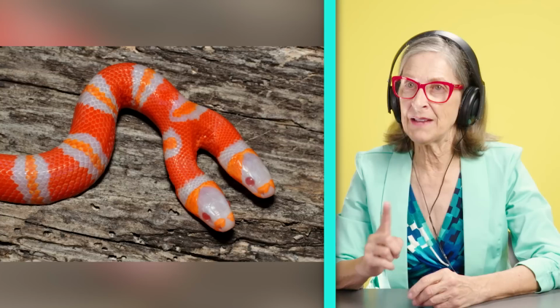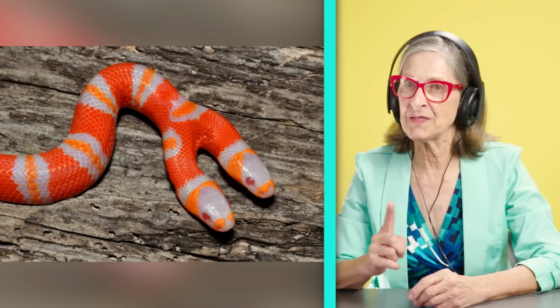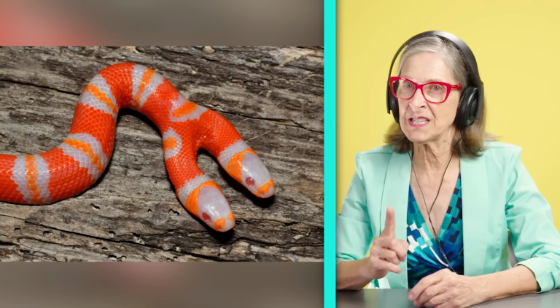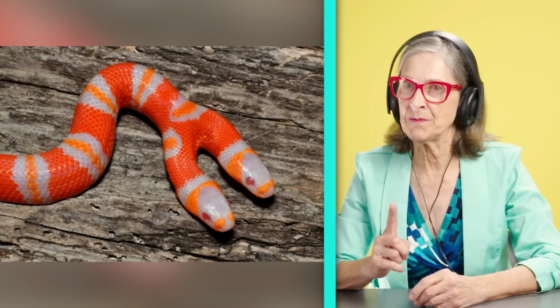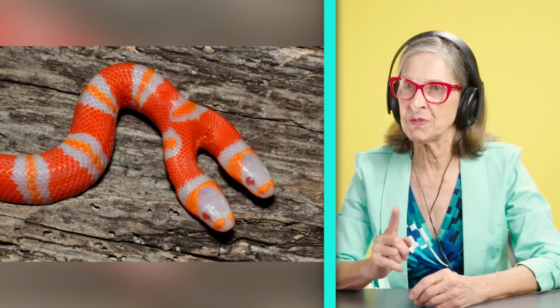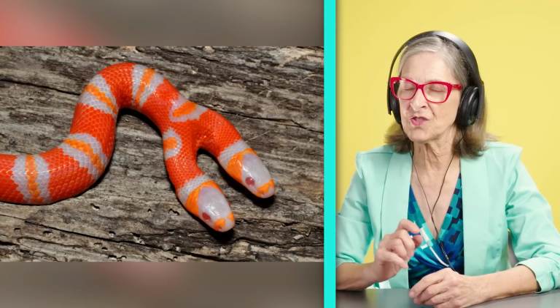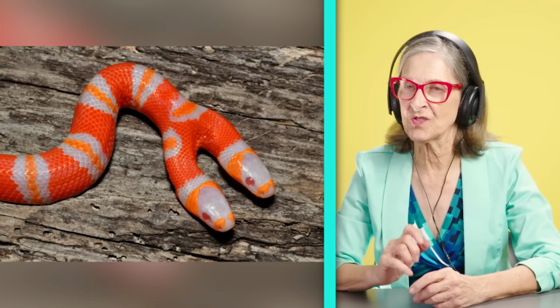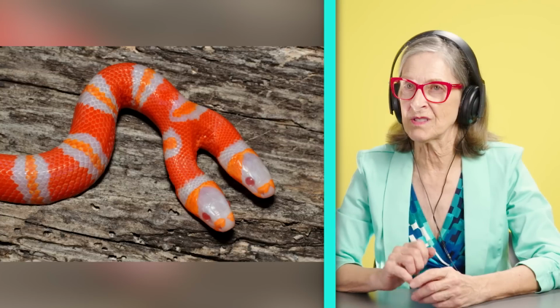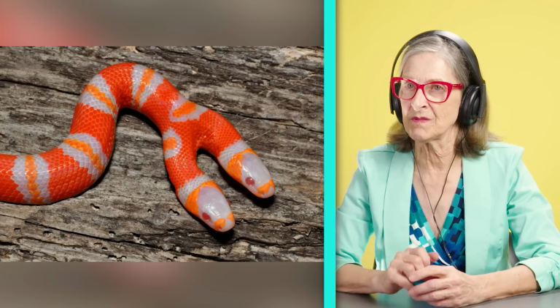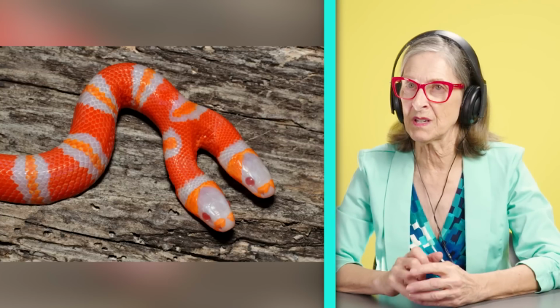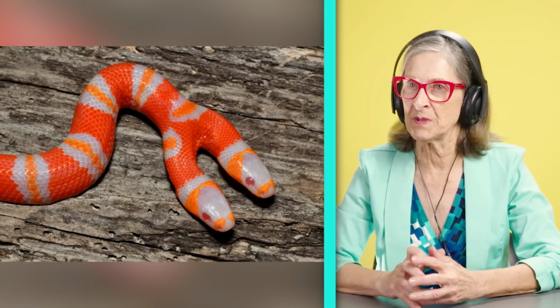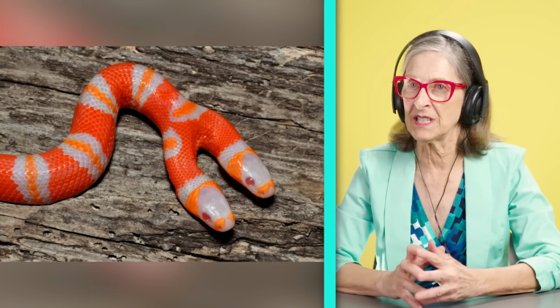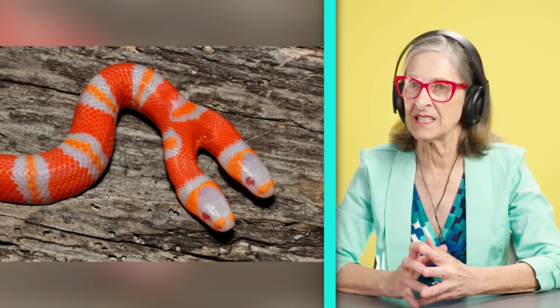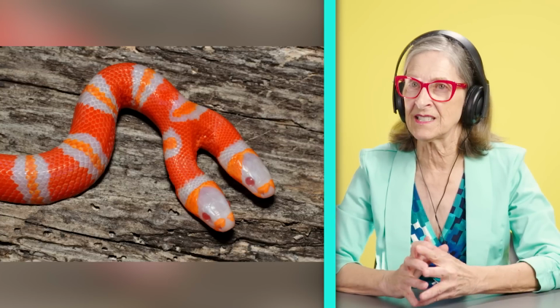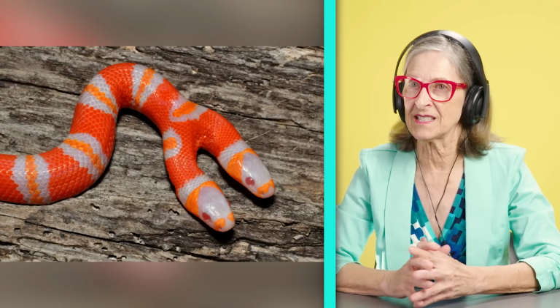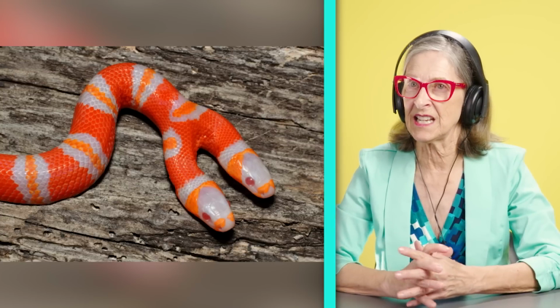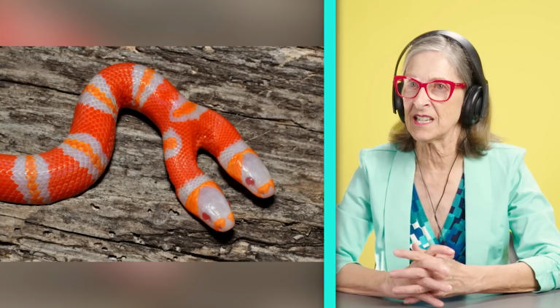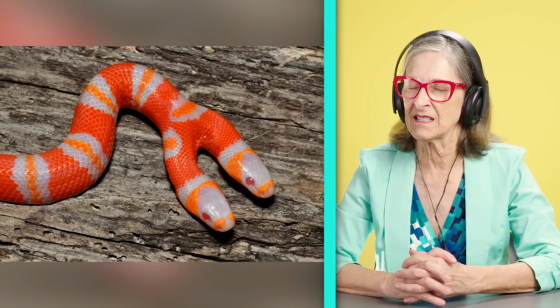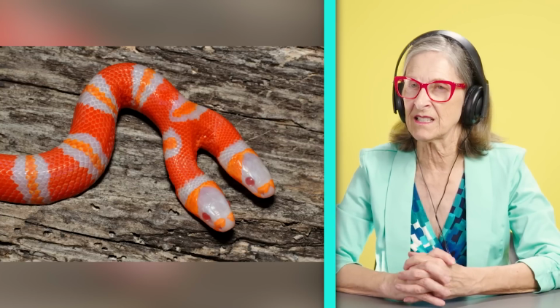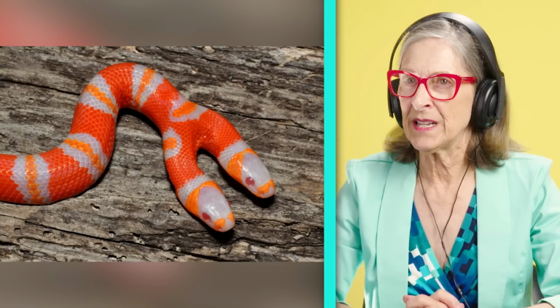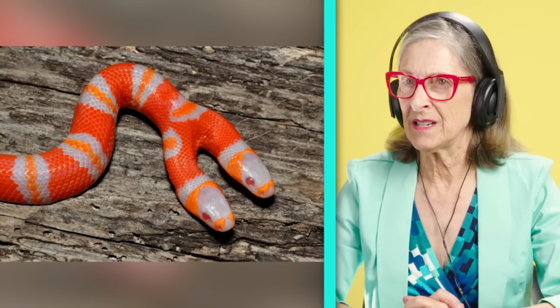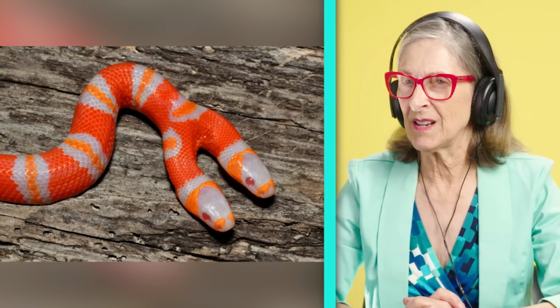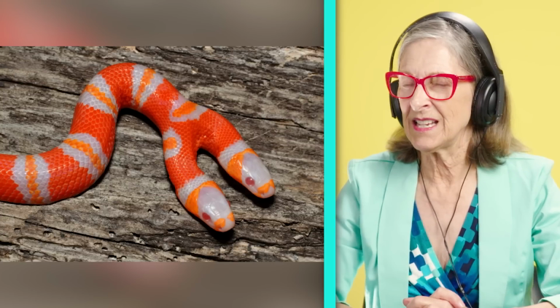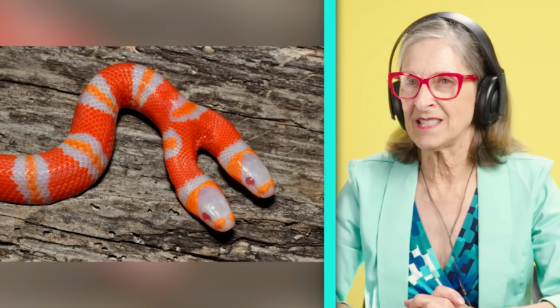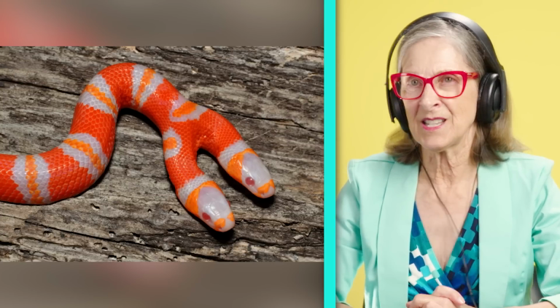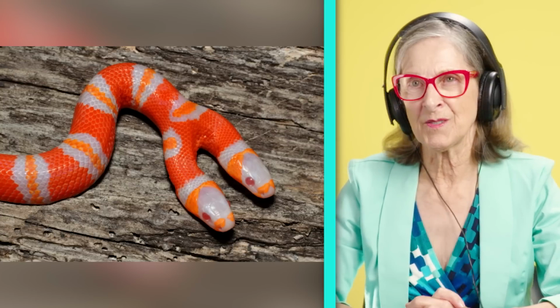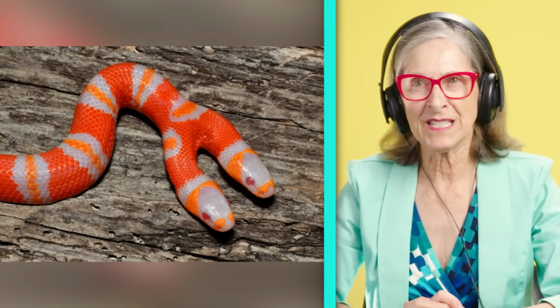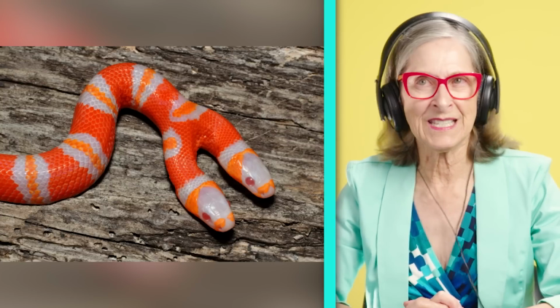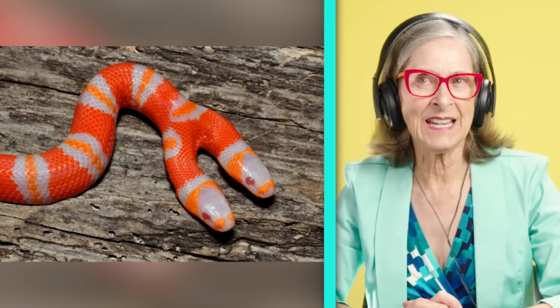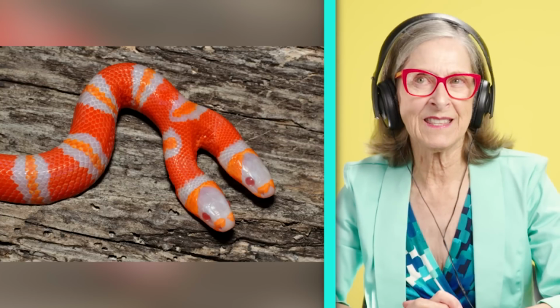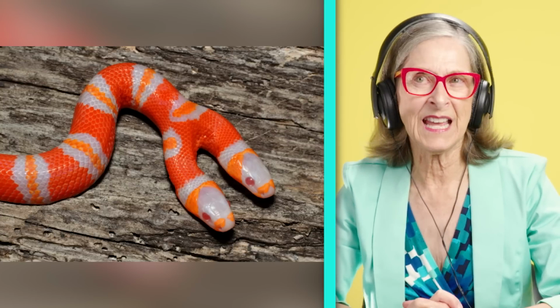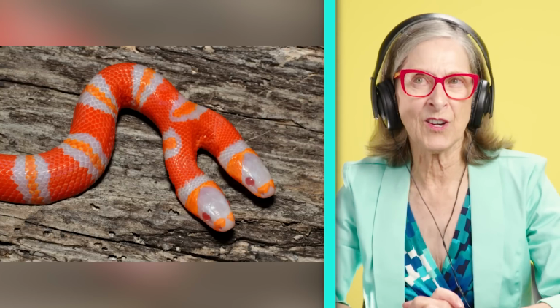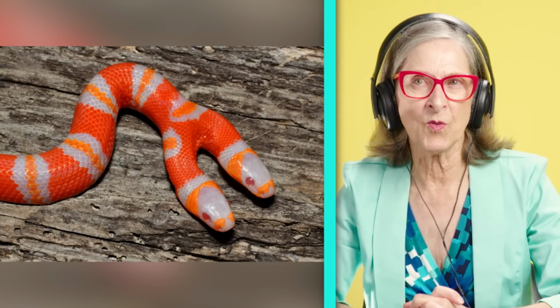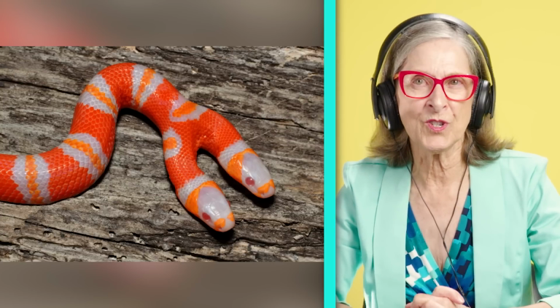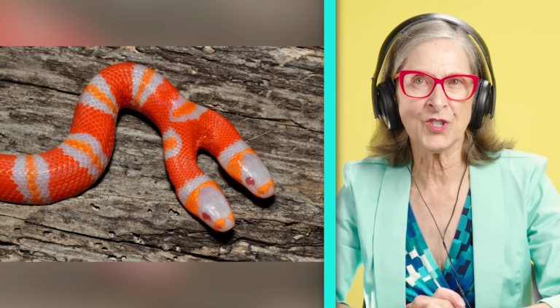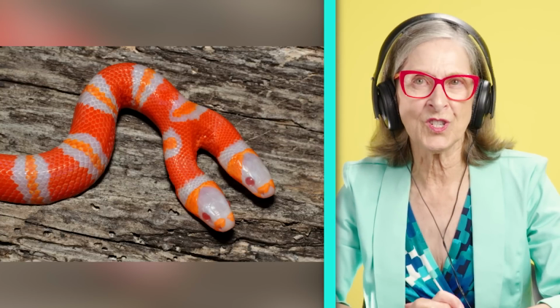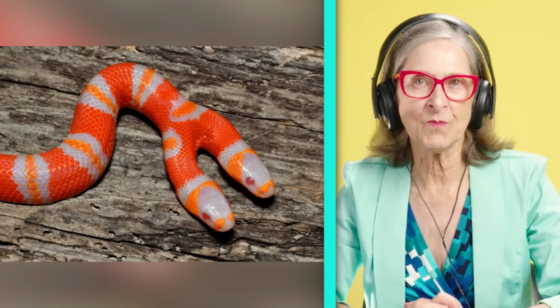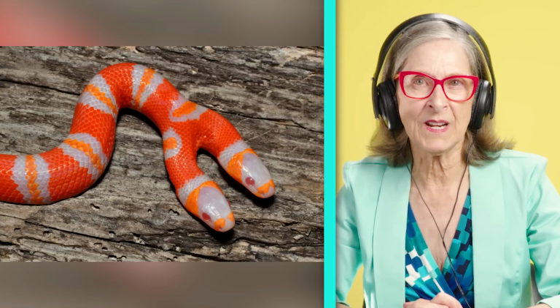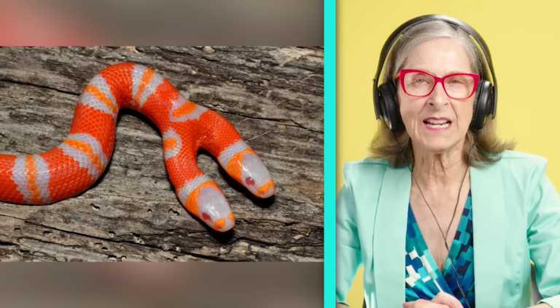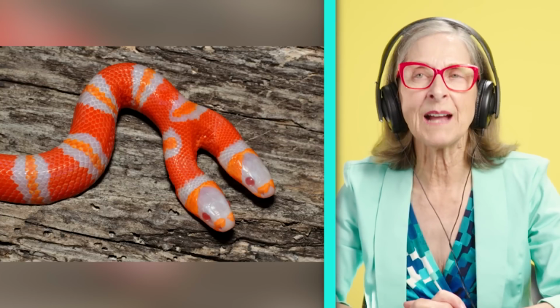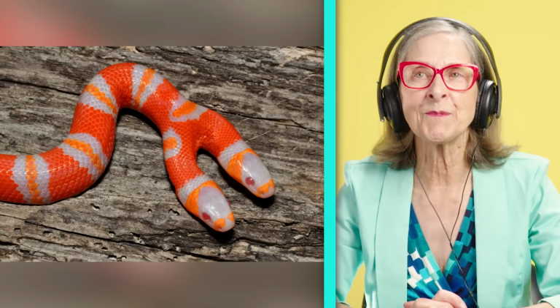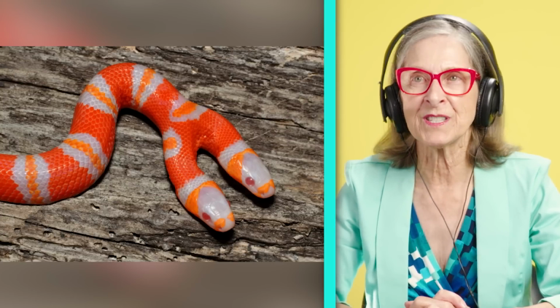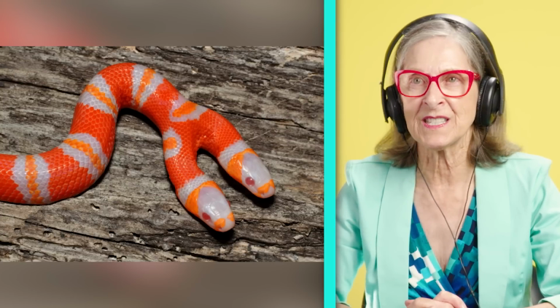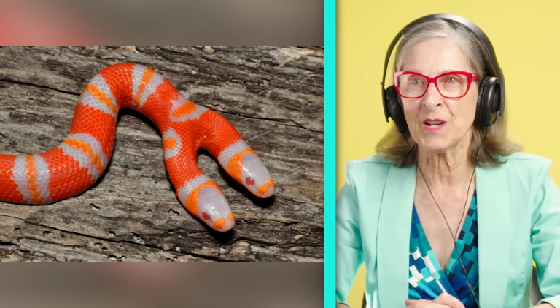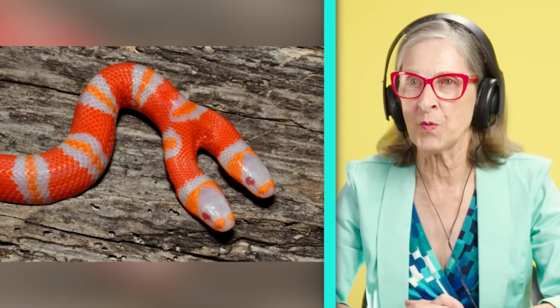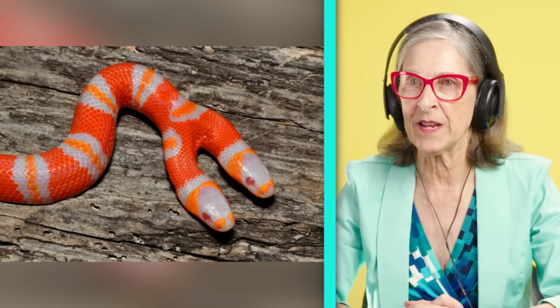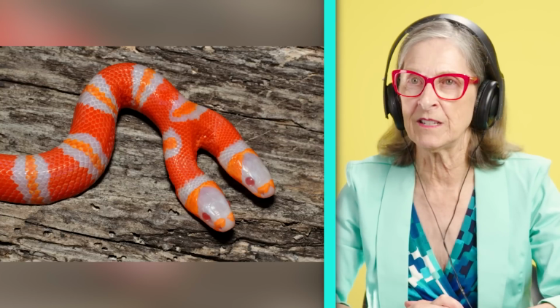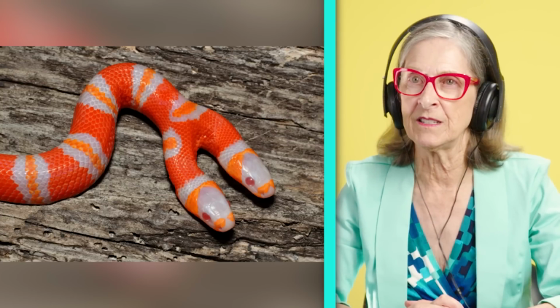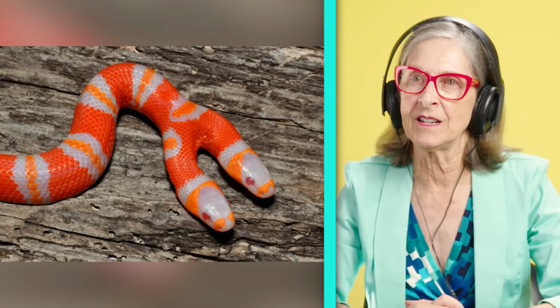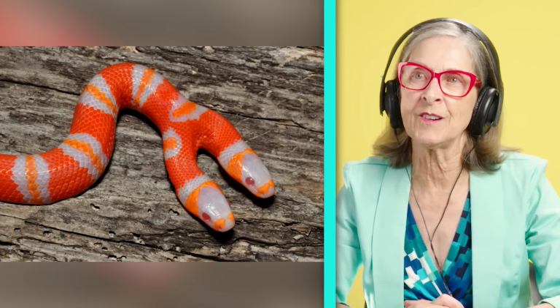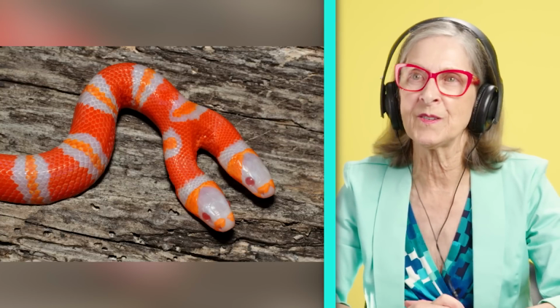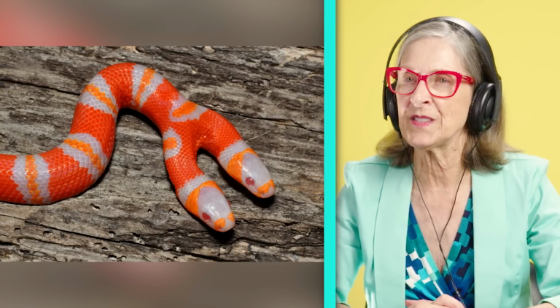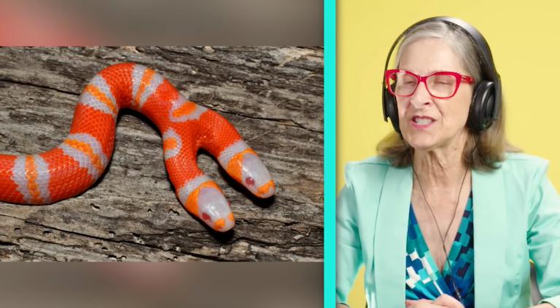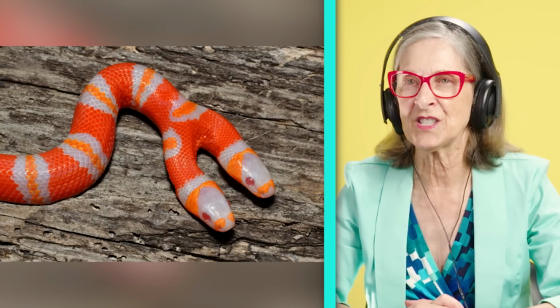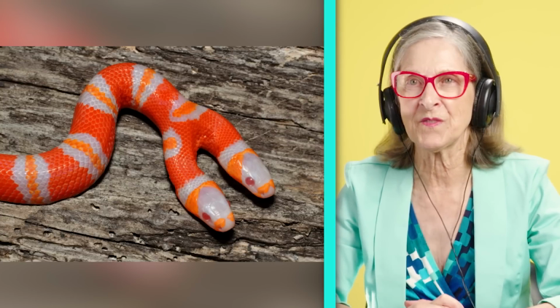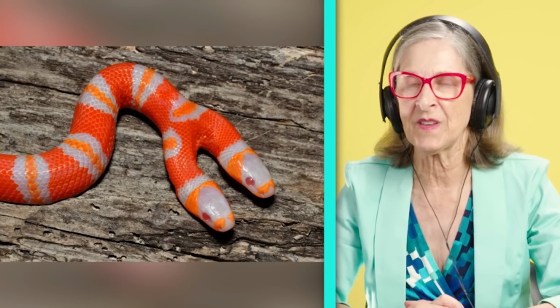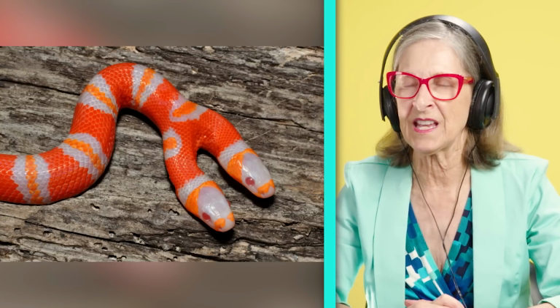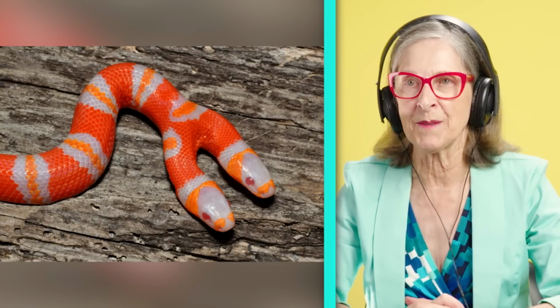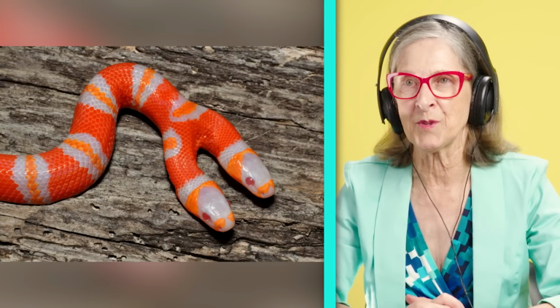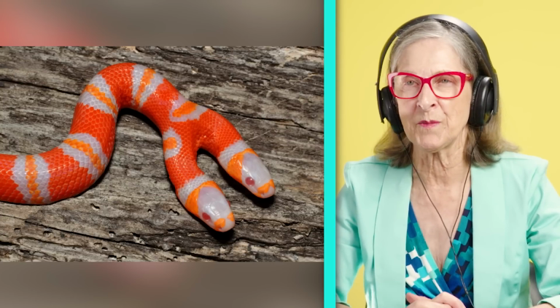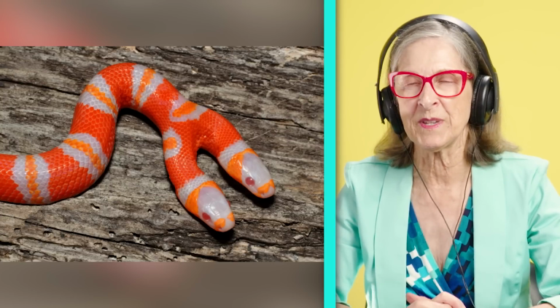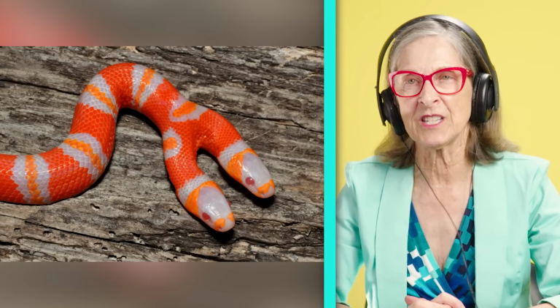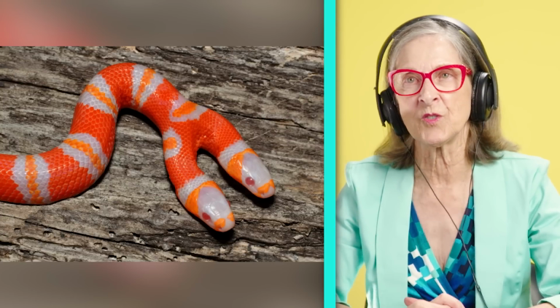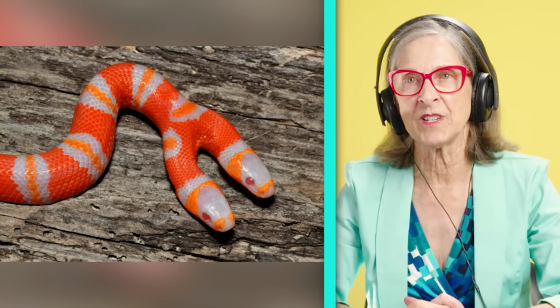I've seen pictures of double-headed snakes, but is there a snake that orange and red? I'm going to say real. Oh, if this is fake, I'm going to be annoyed.